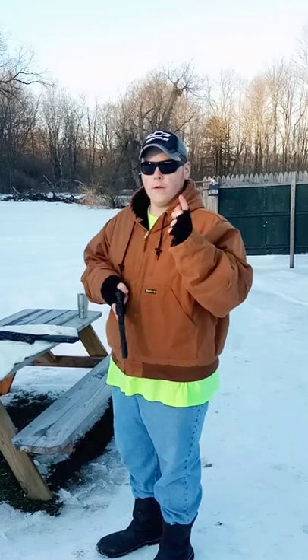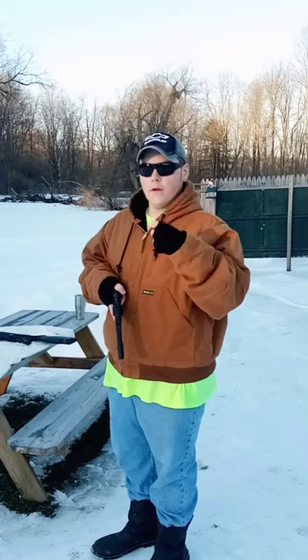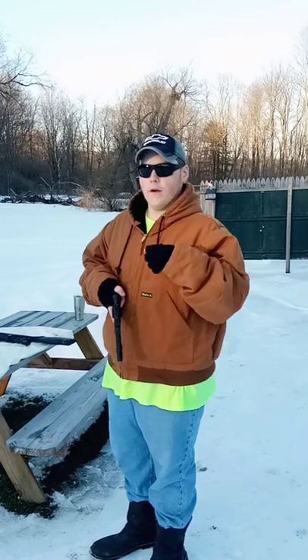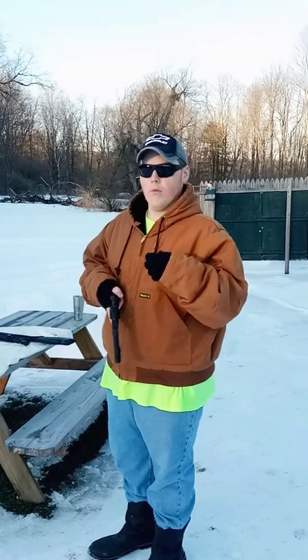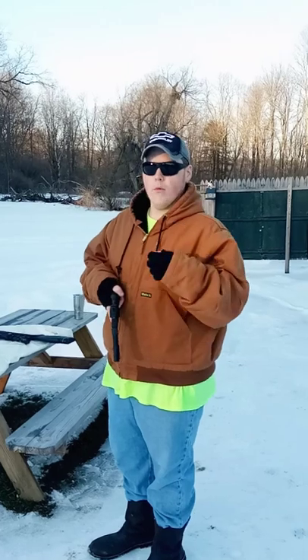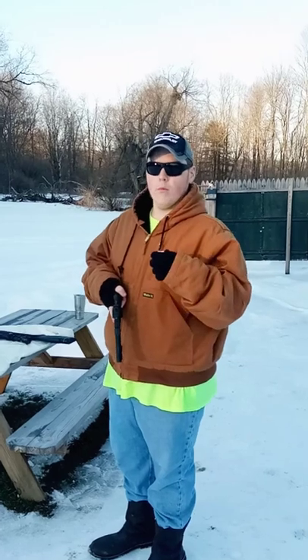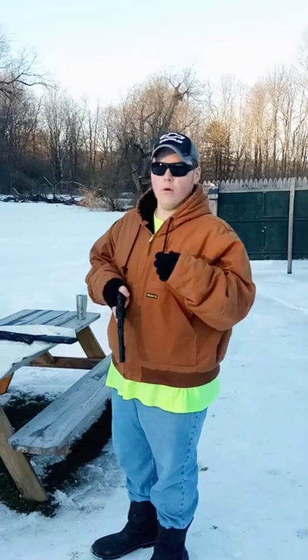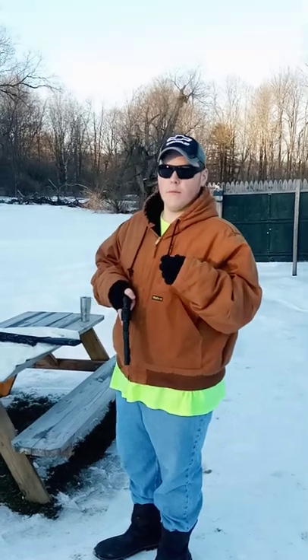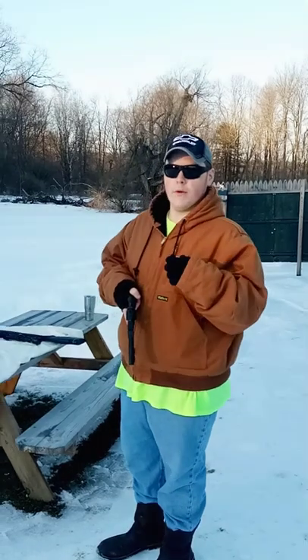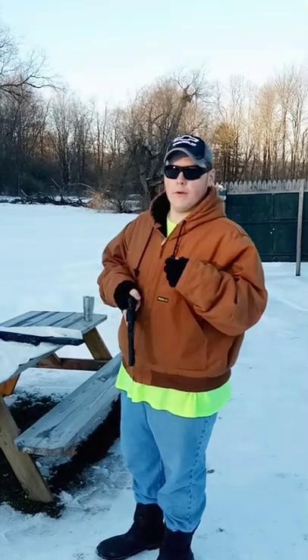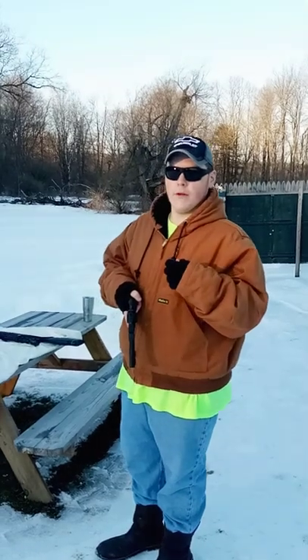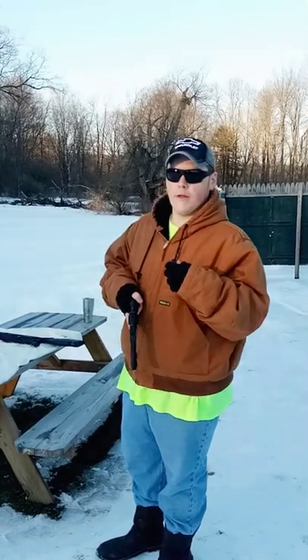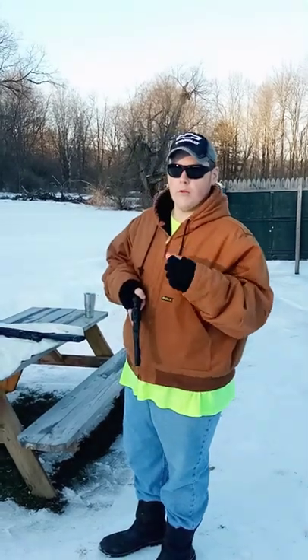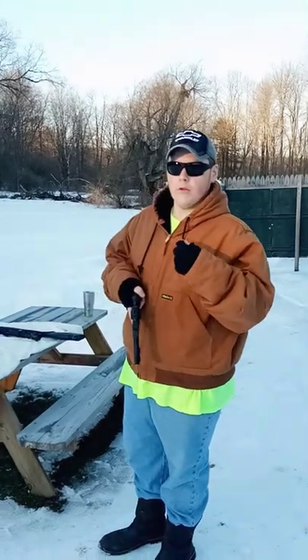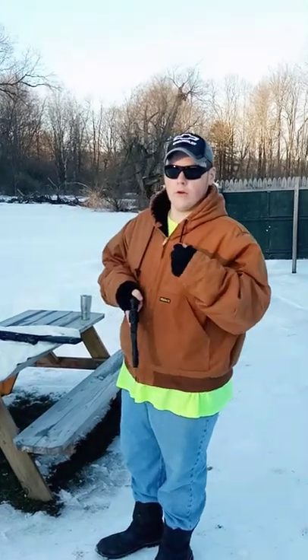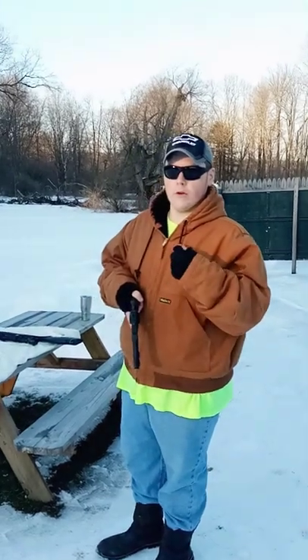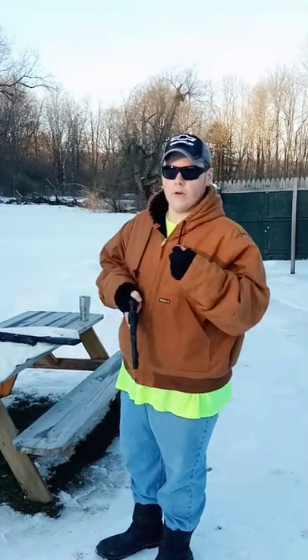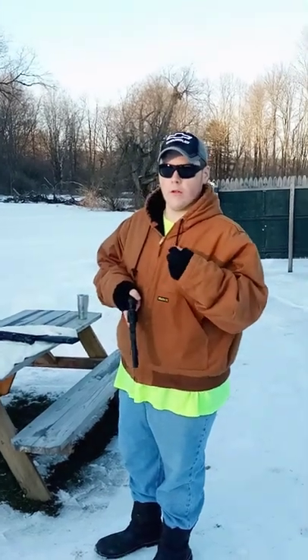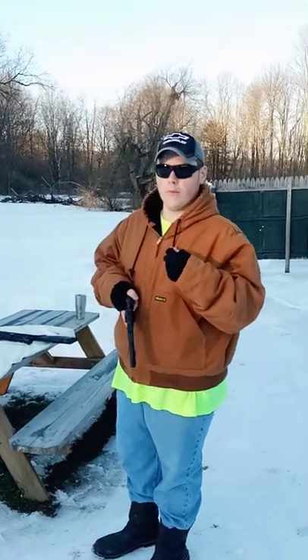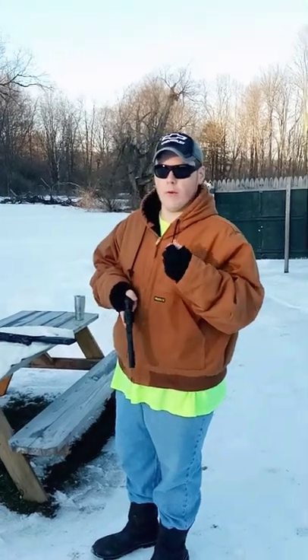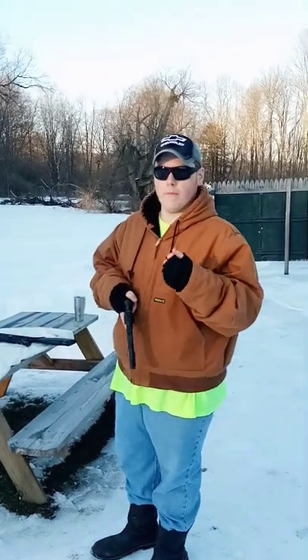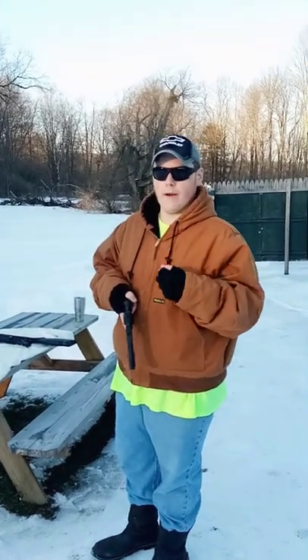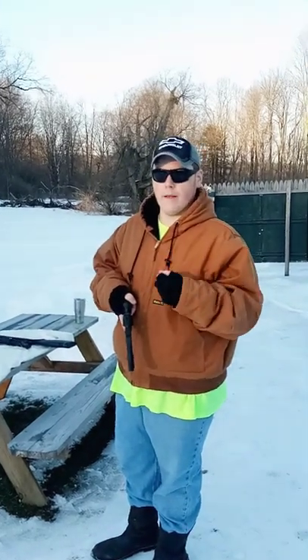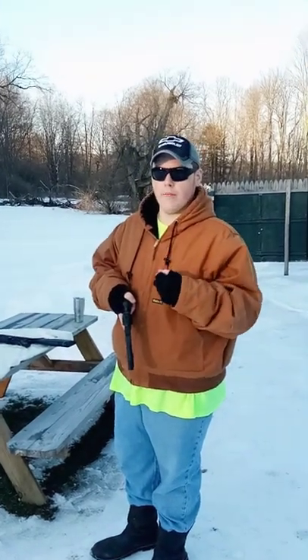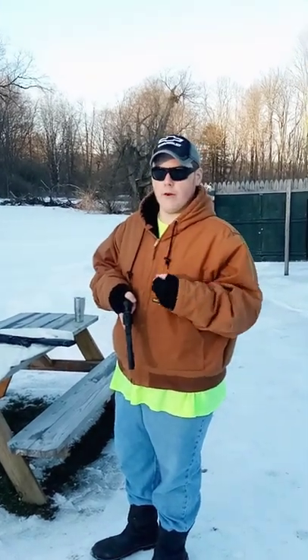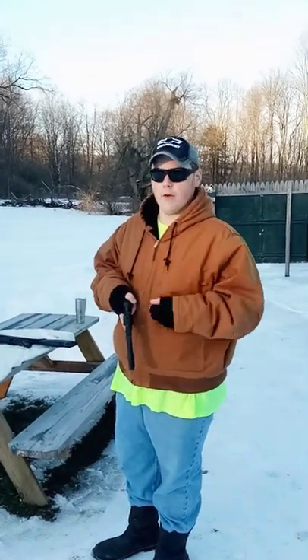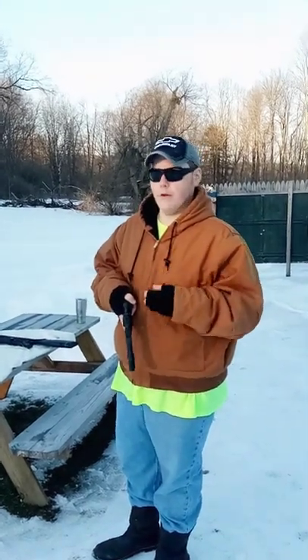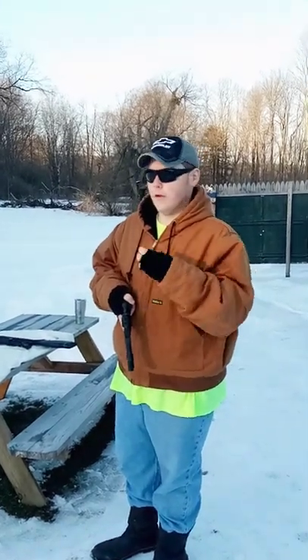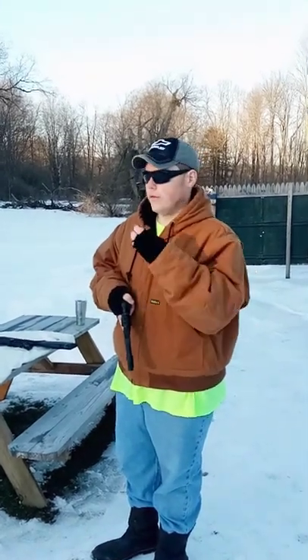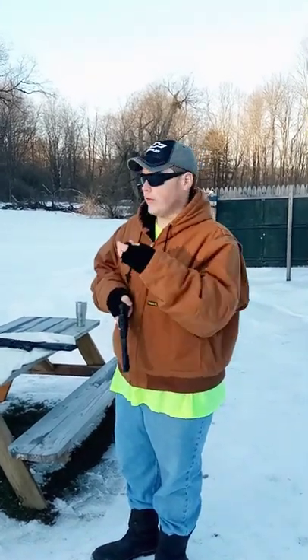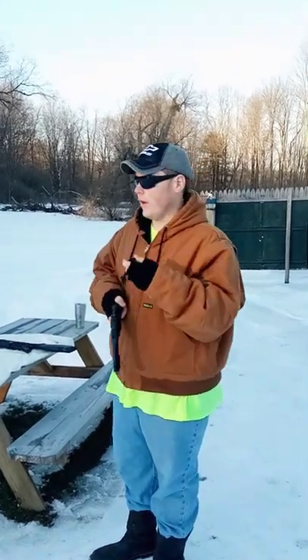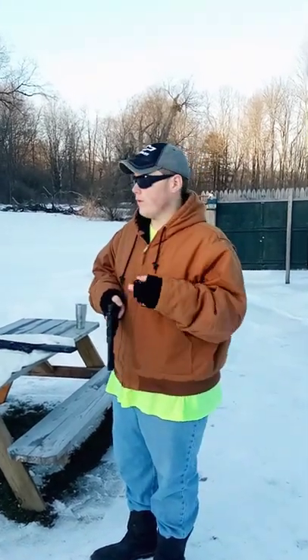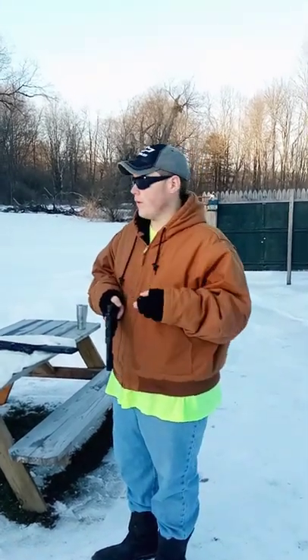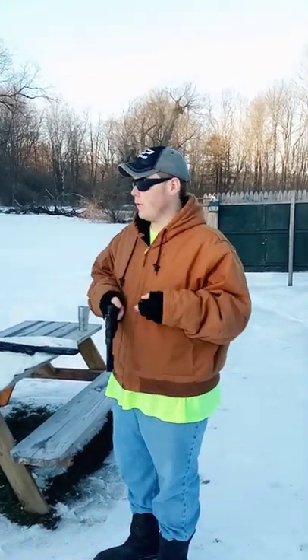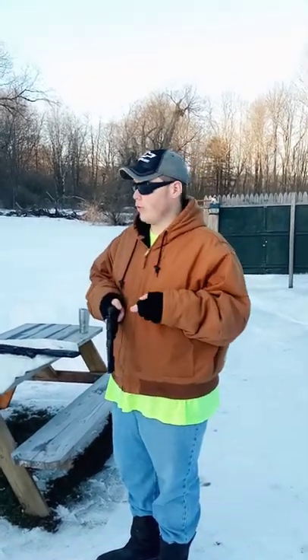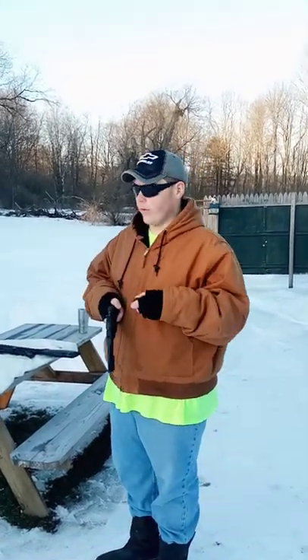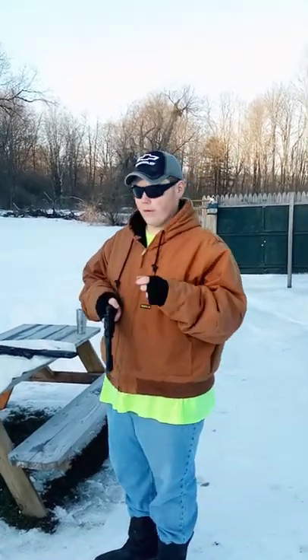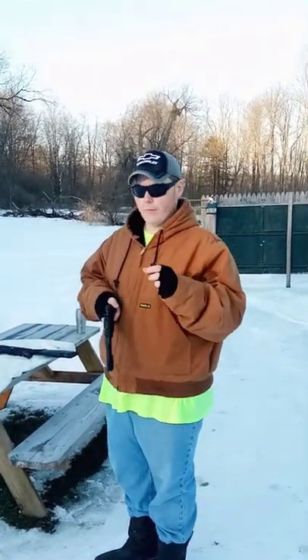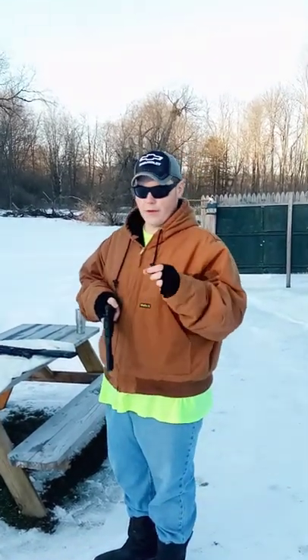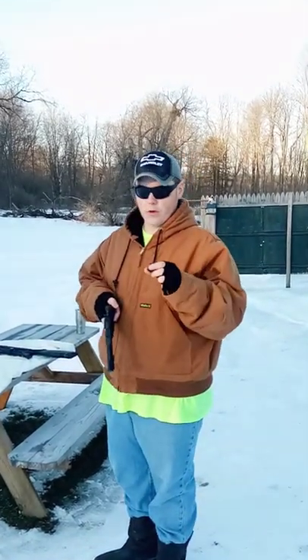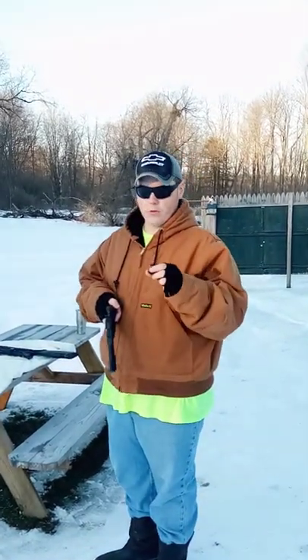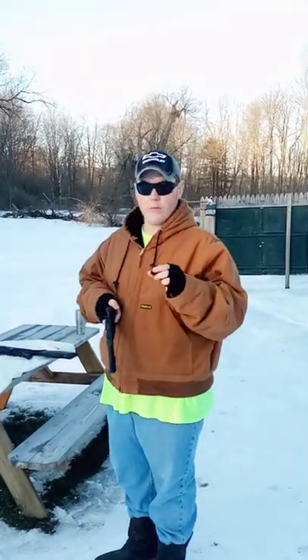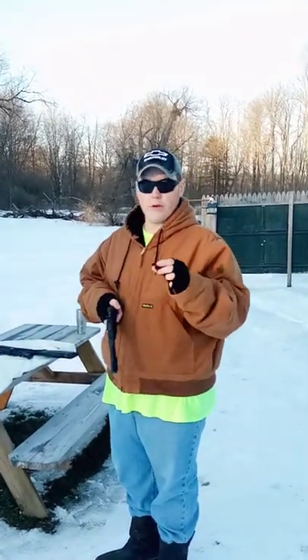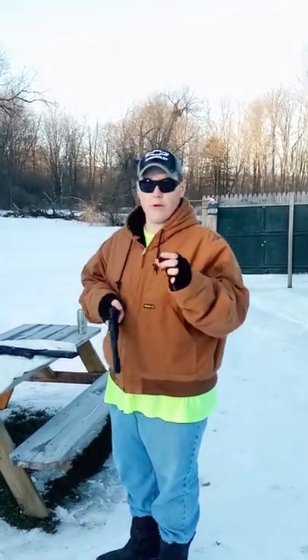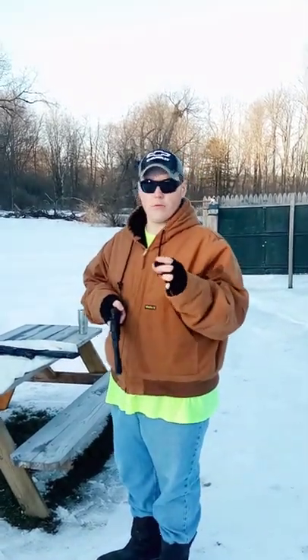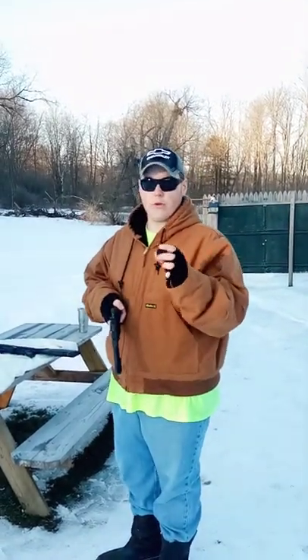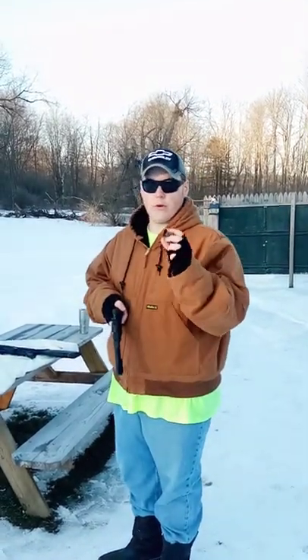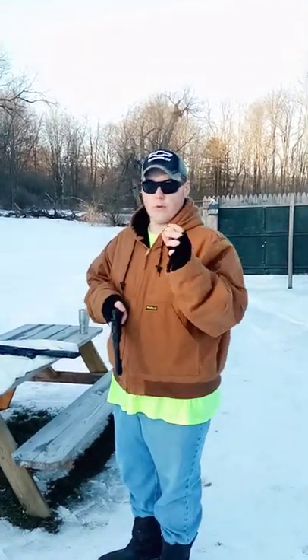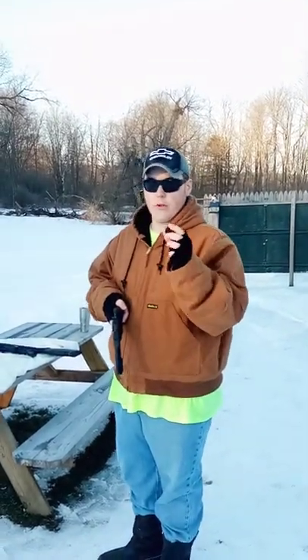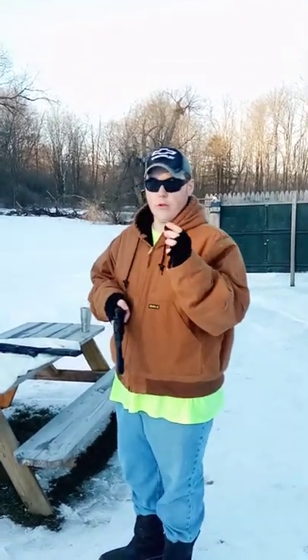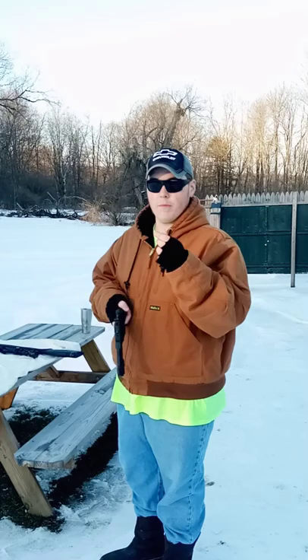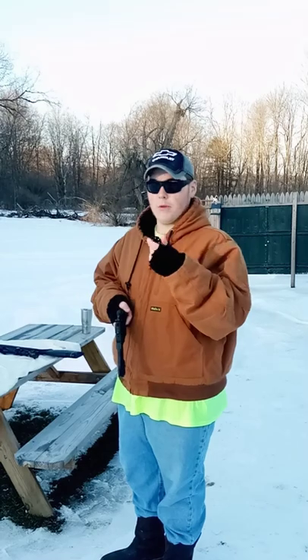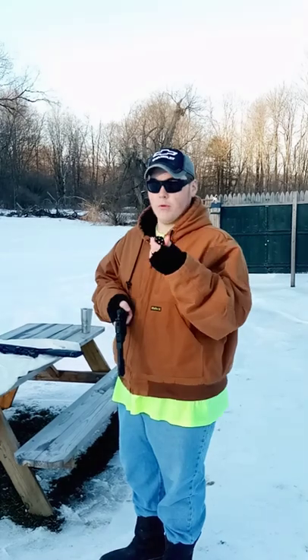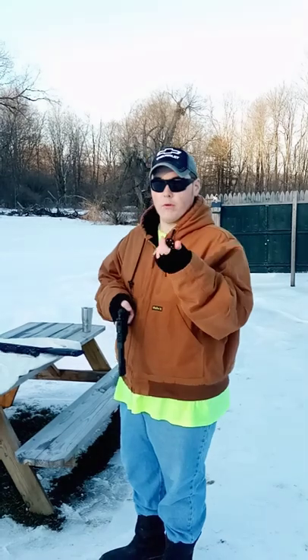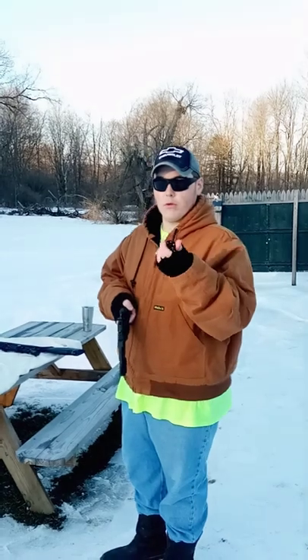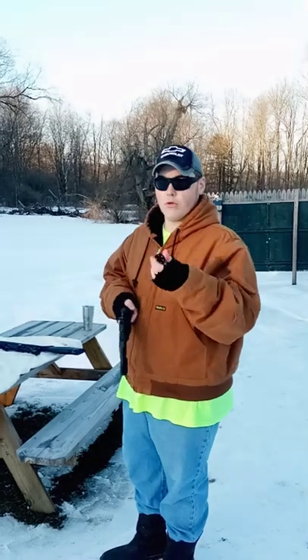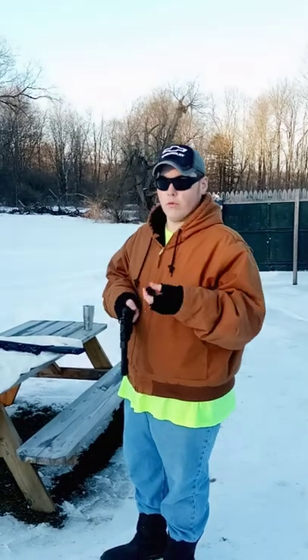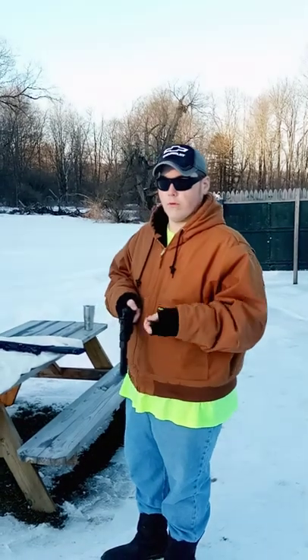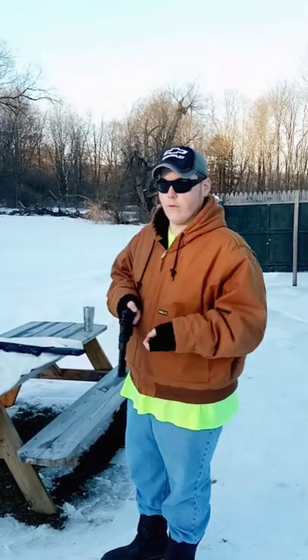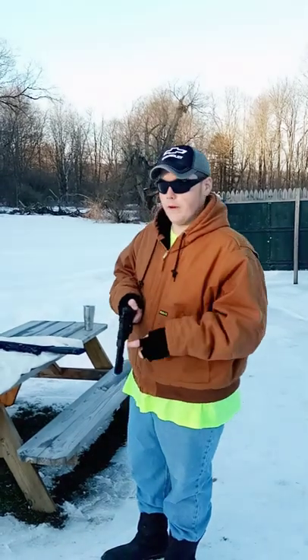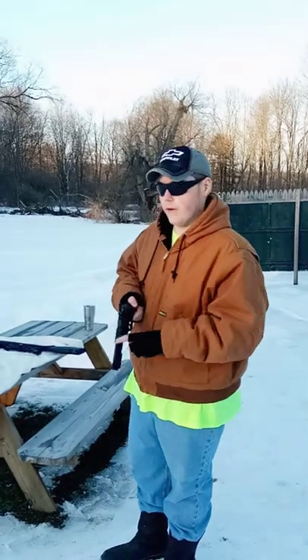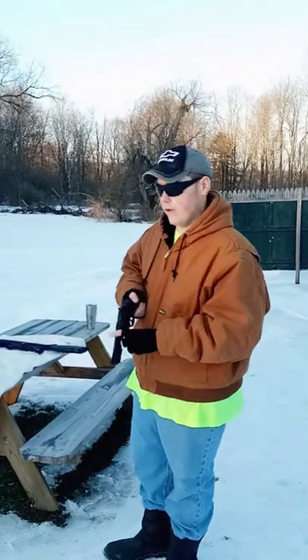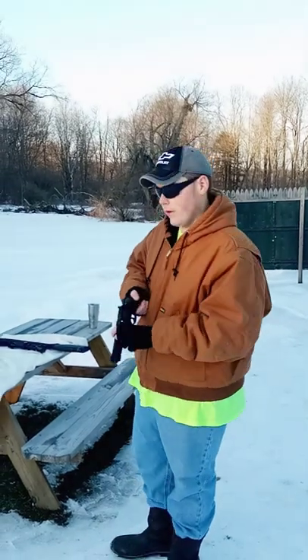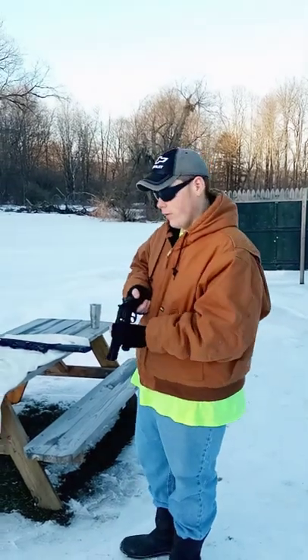Hey everyone, welcome to Airgun Haven, Airgun Hotspot. My name is Aaron. Today I'm going to be doing something I normally don't do — I'm just going to be doing a little shorts video here.